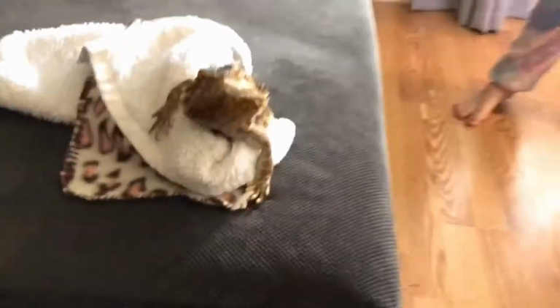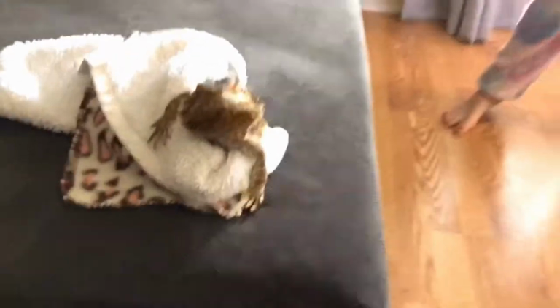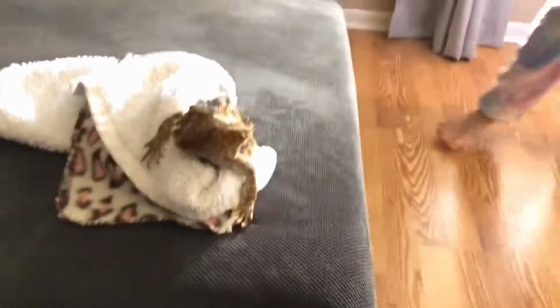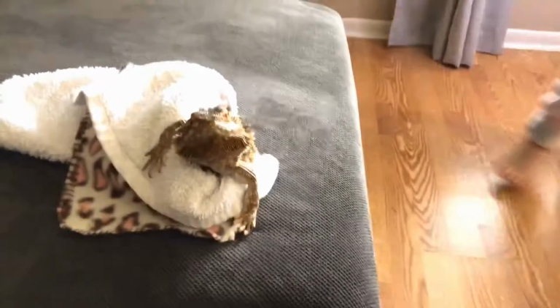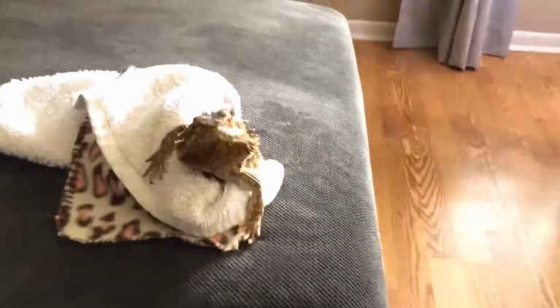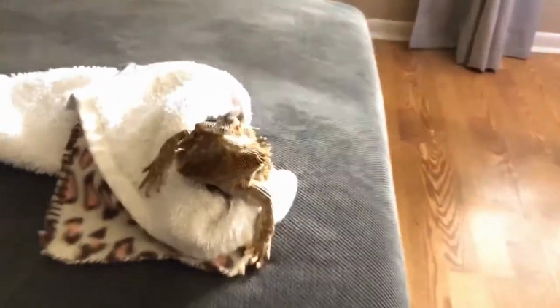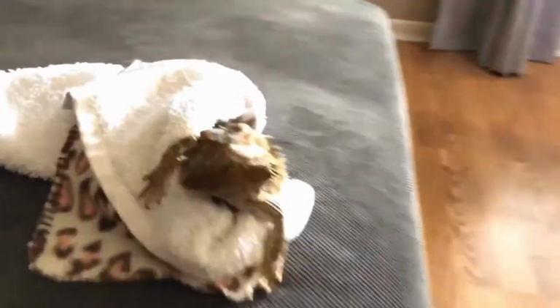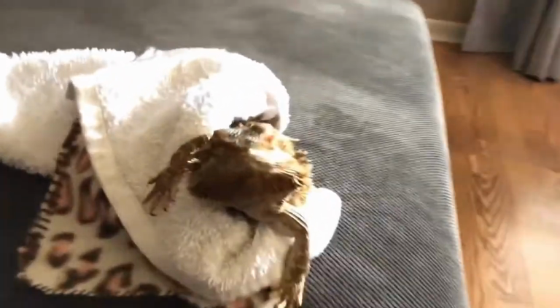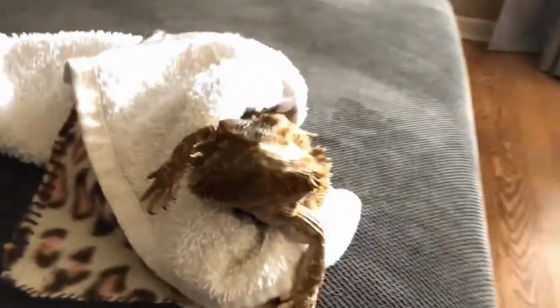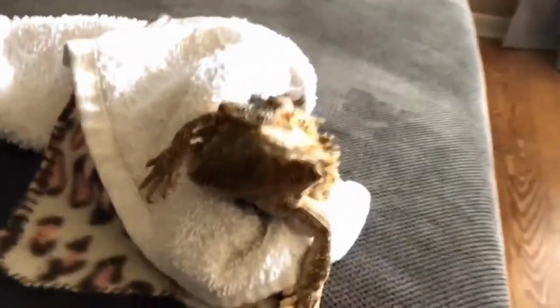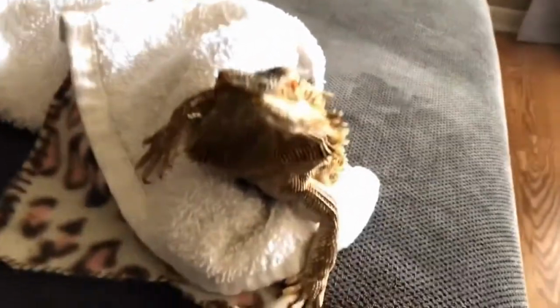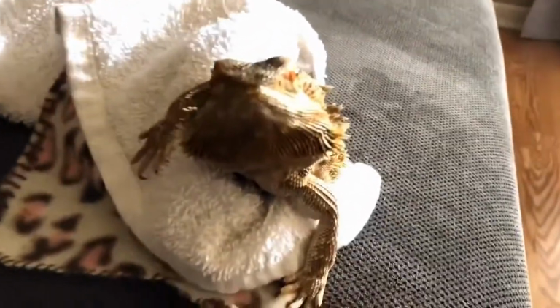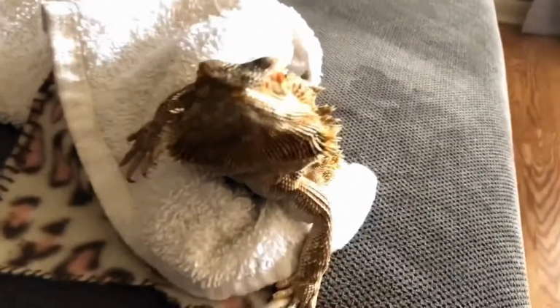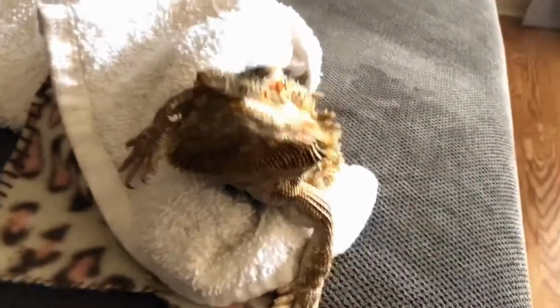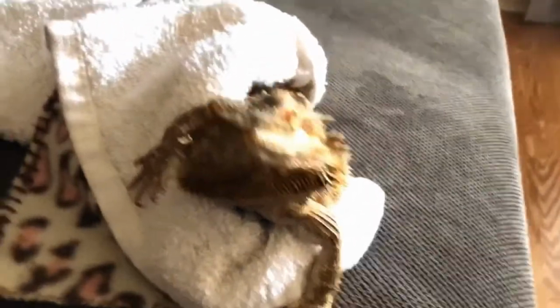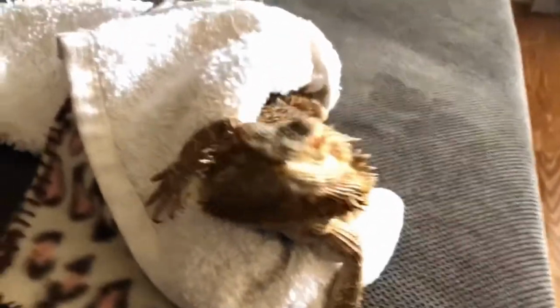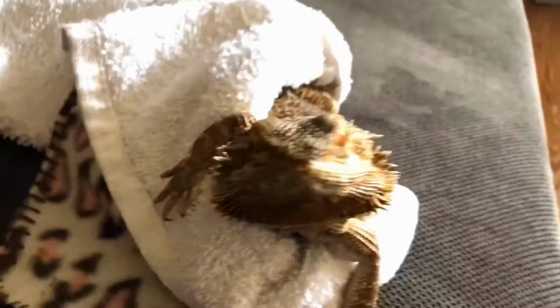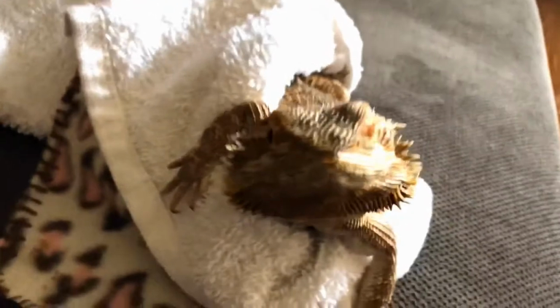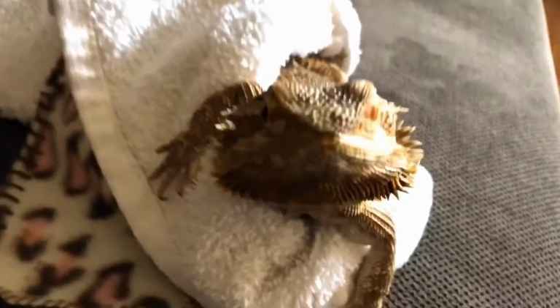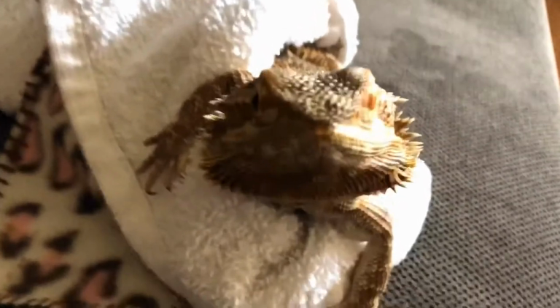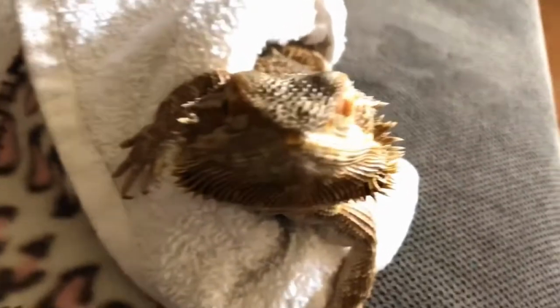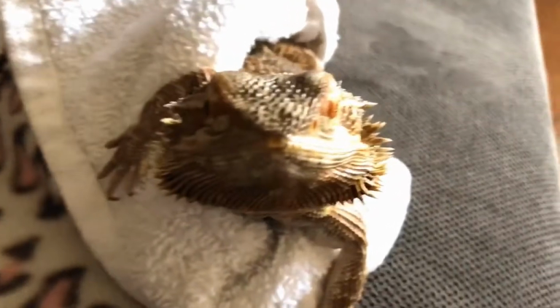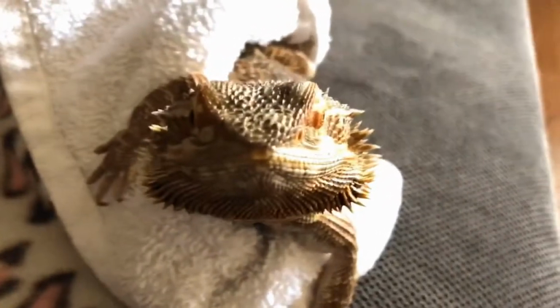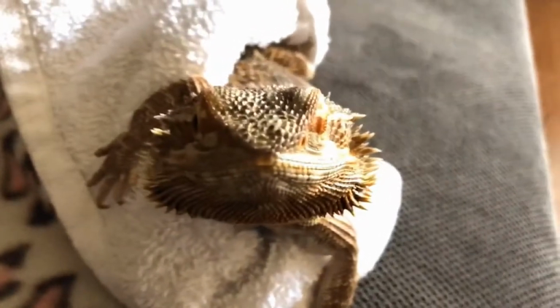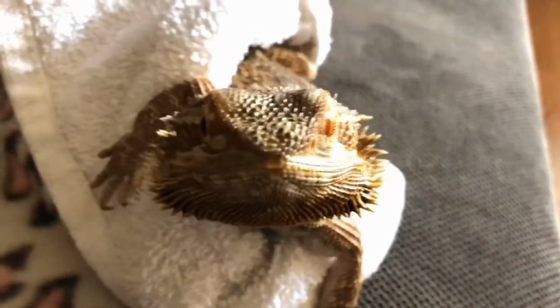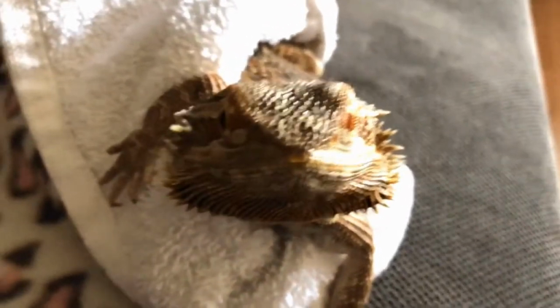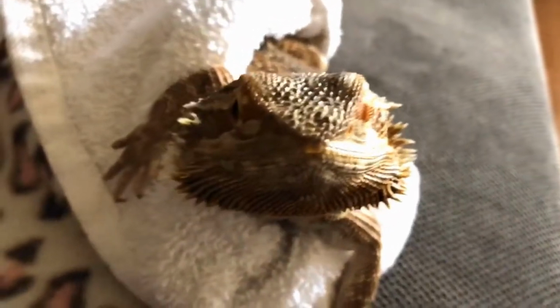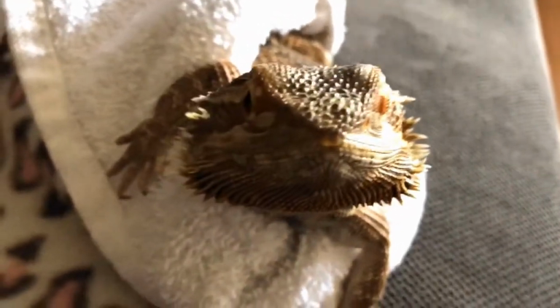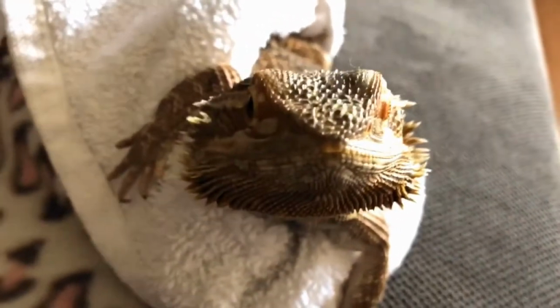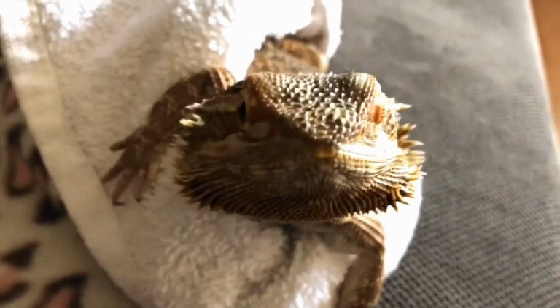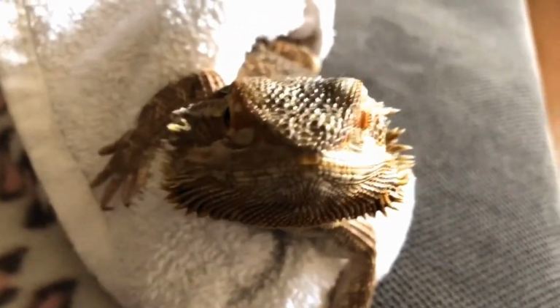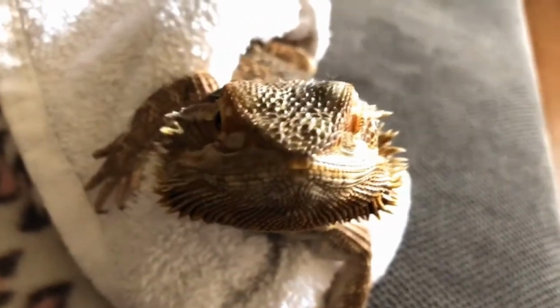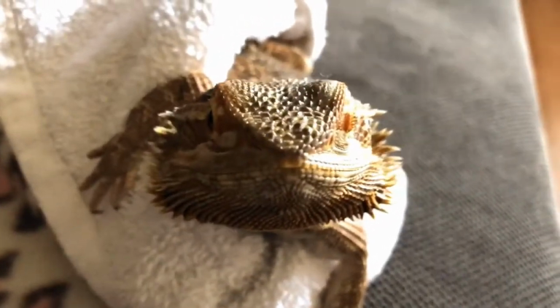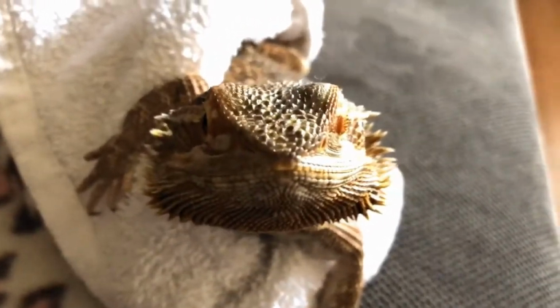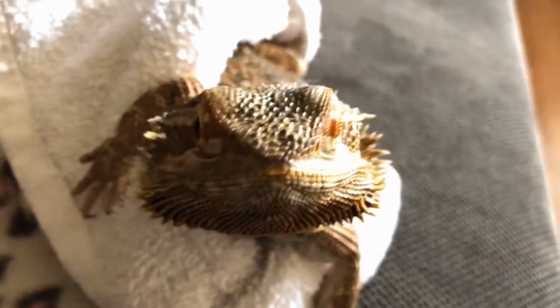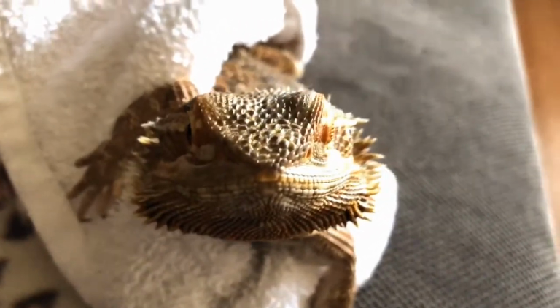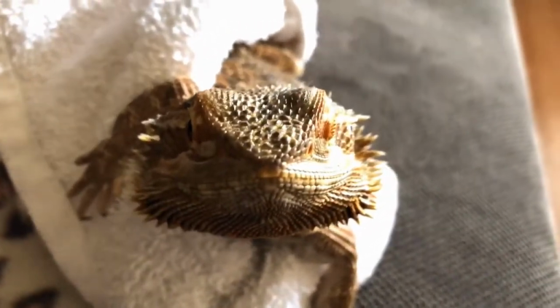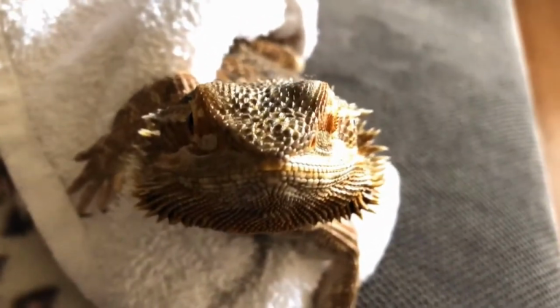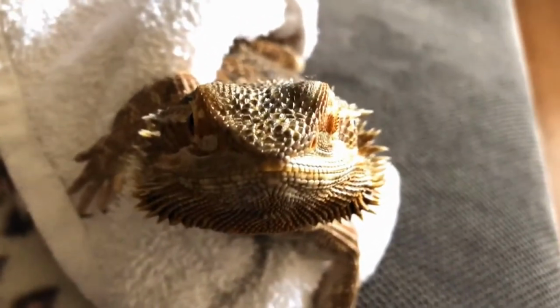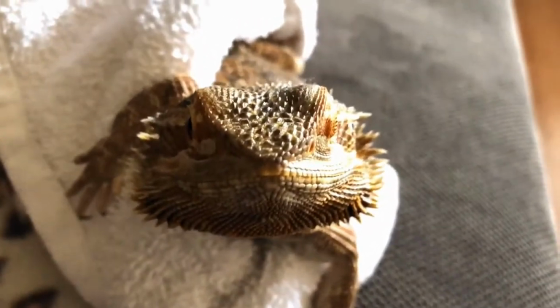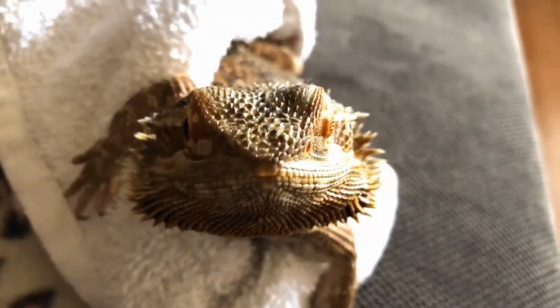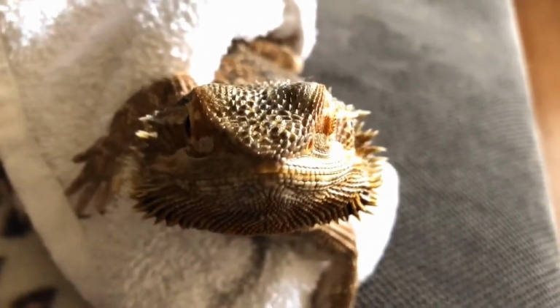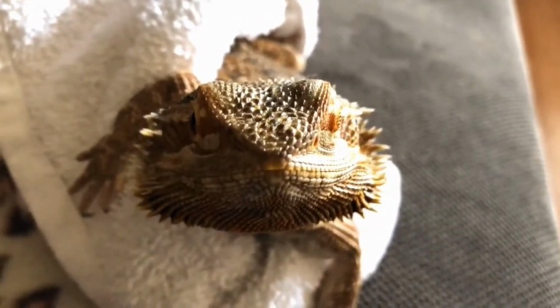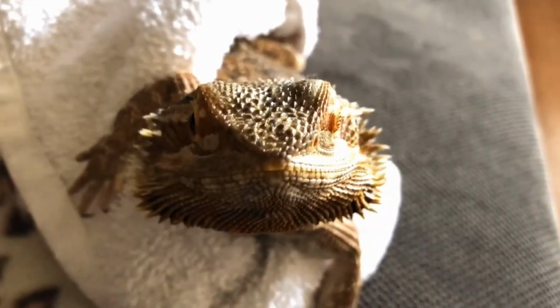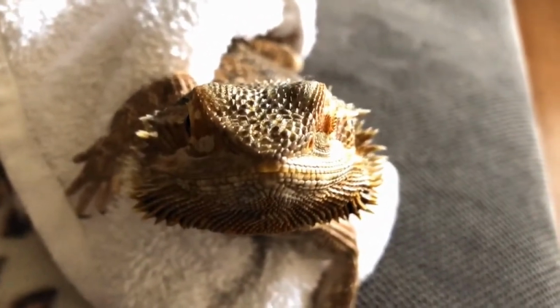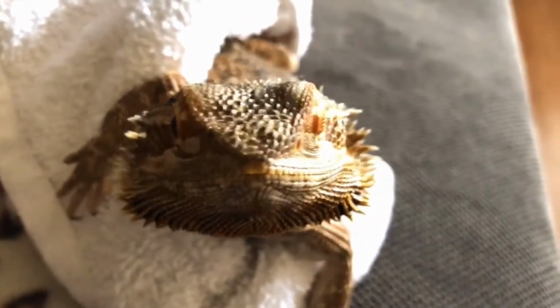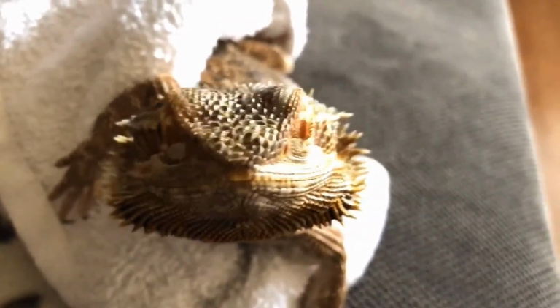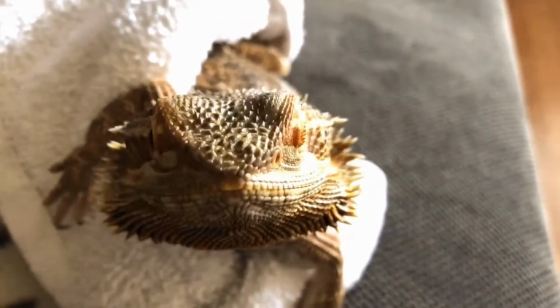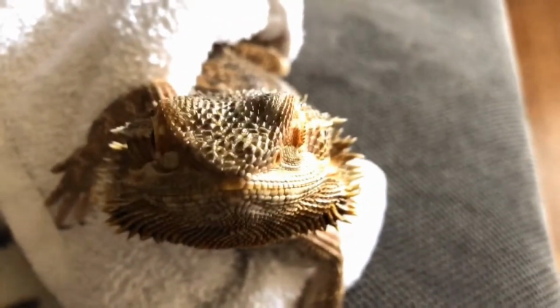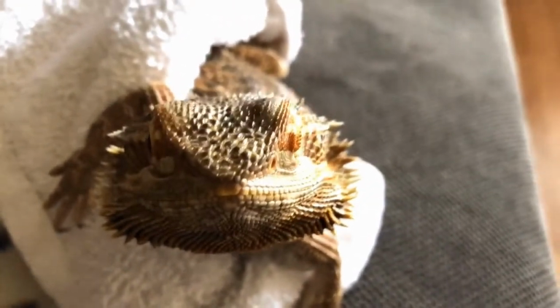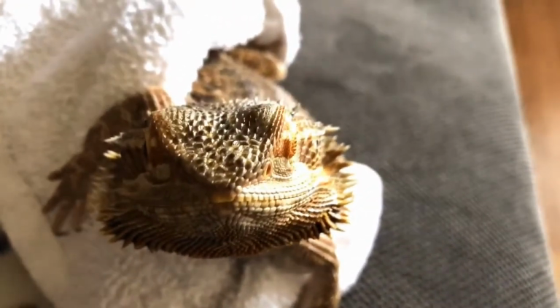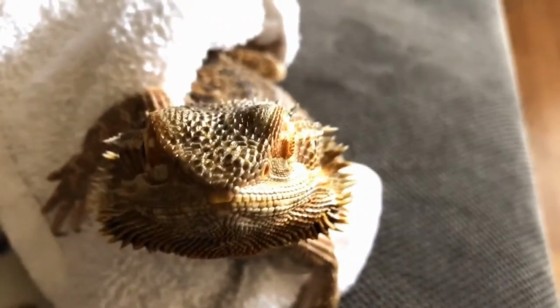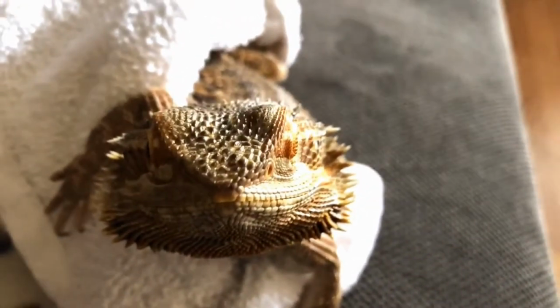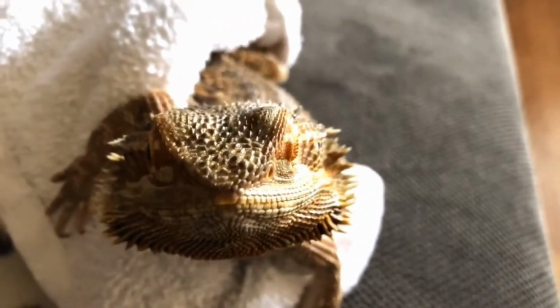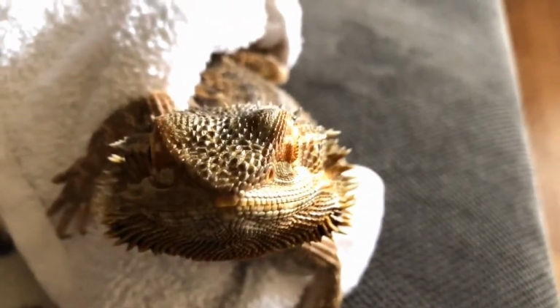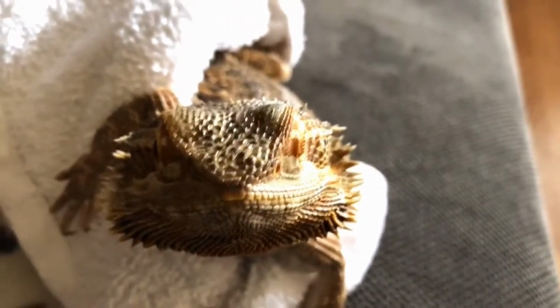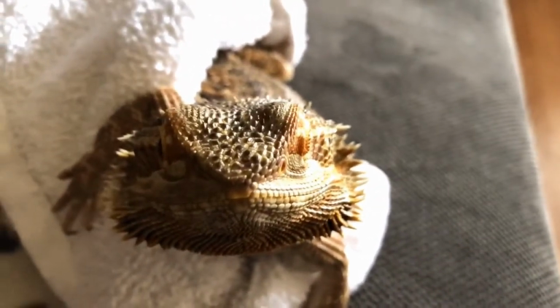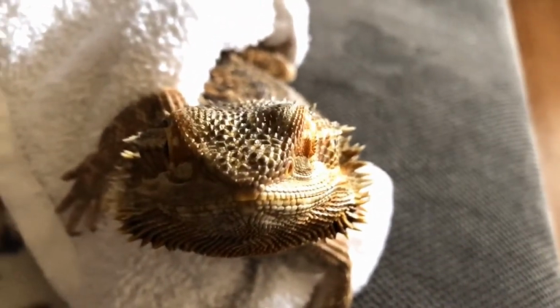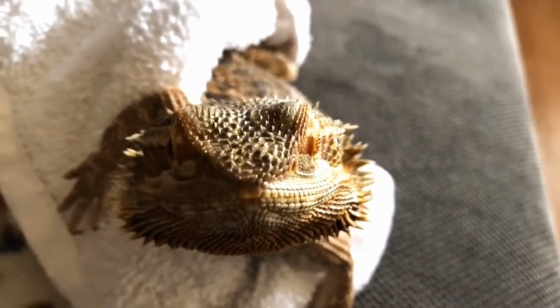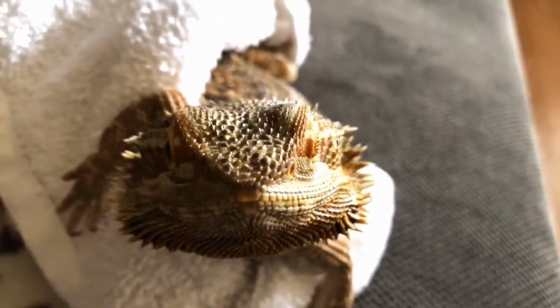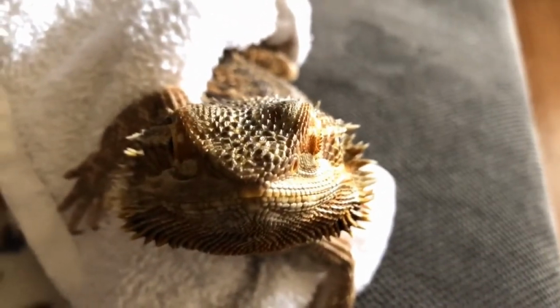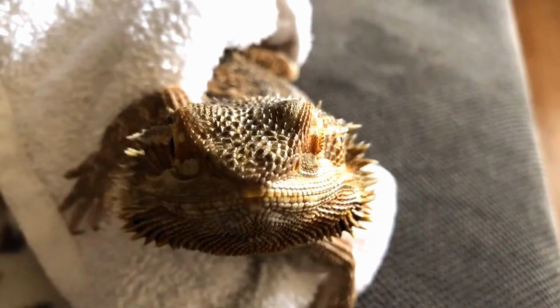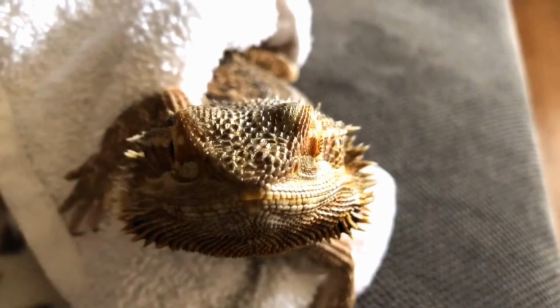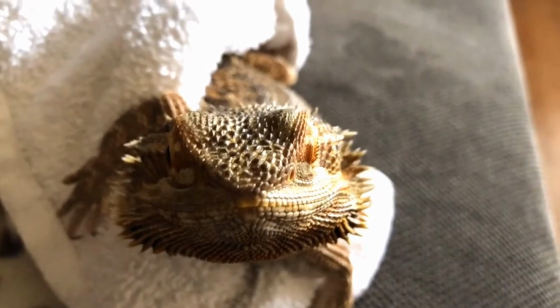Hi Queenie! Look at that cute little face! Guess what? We have a surprise for you today!